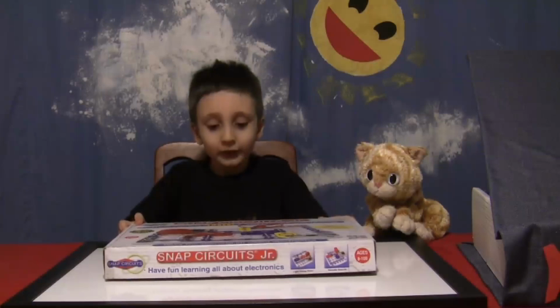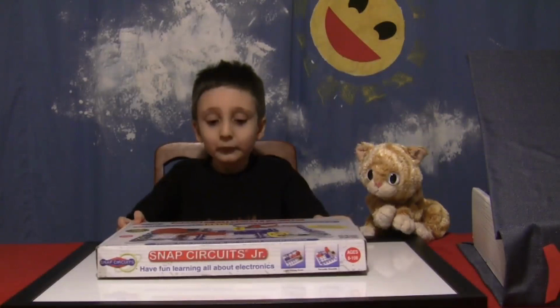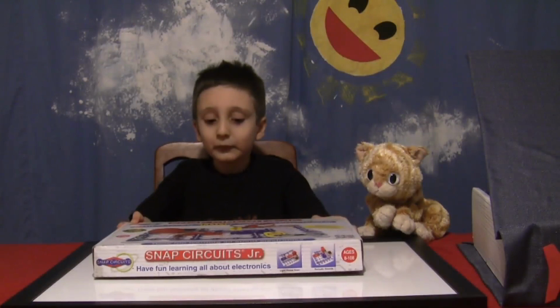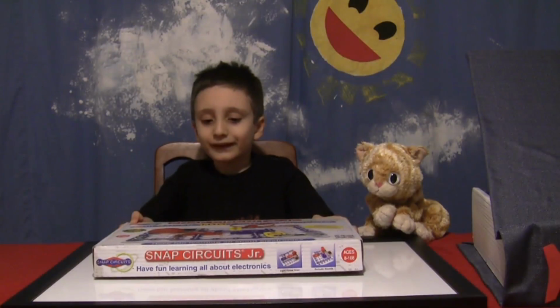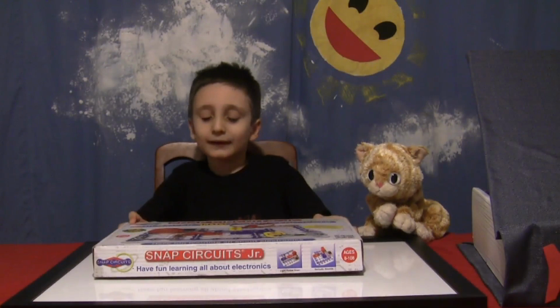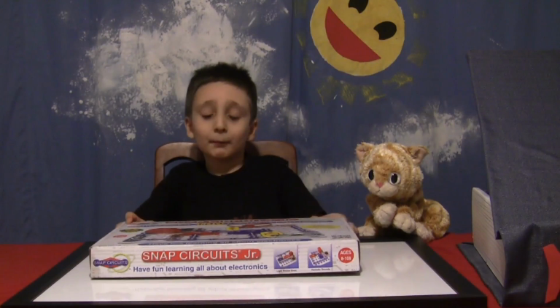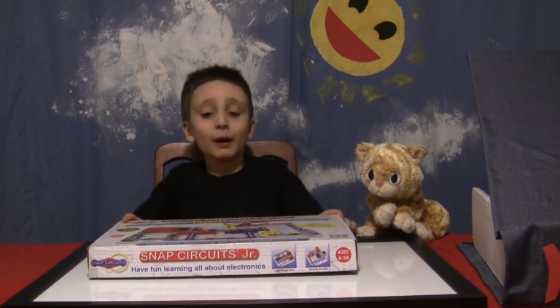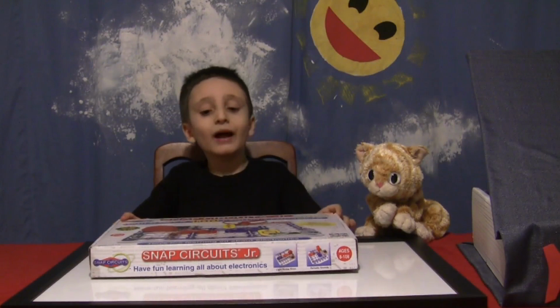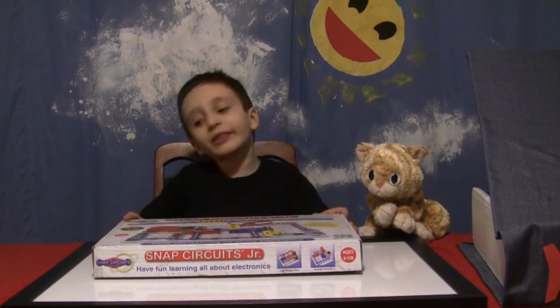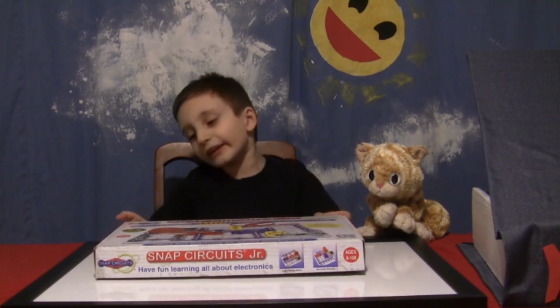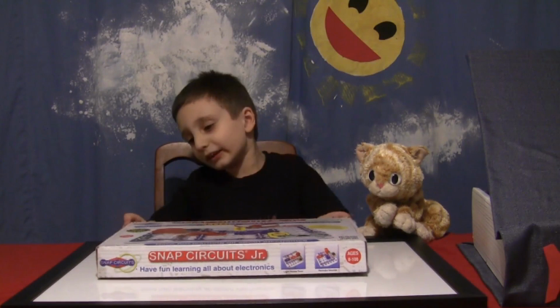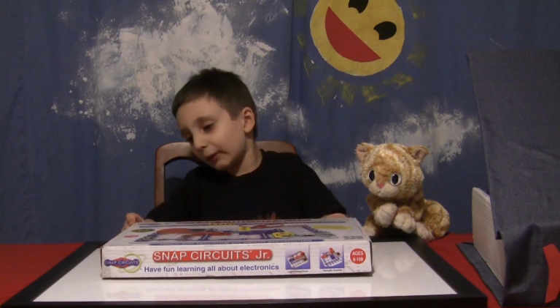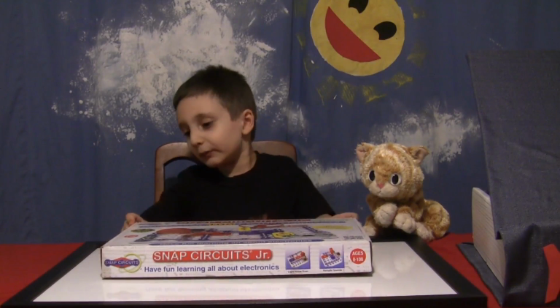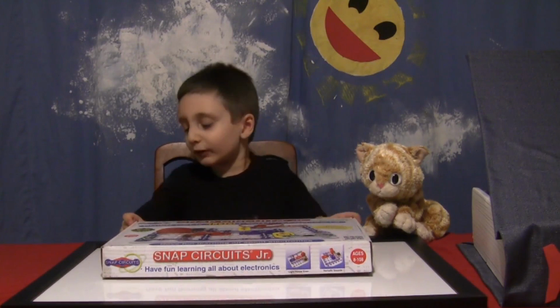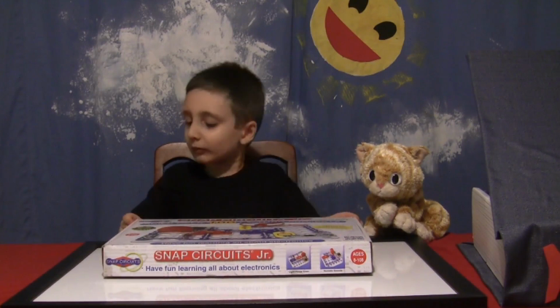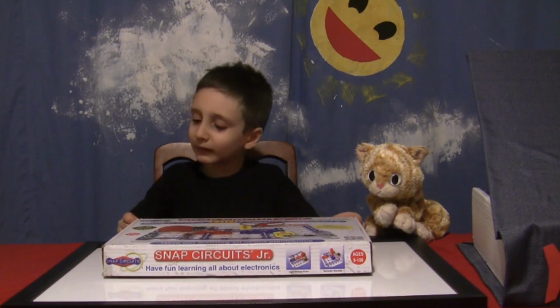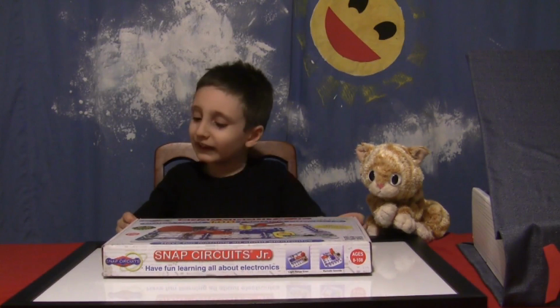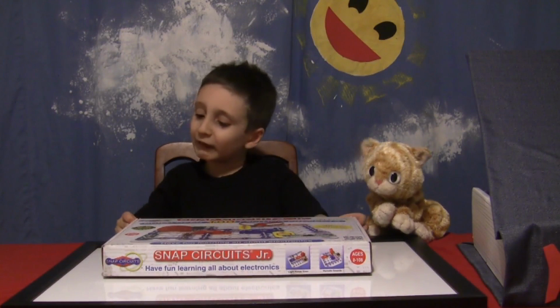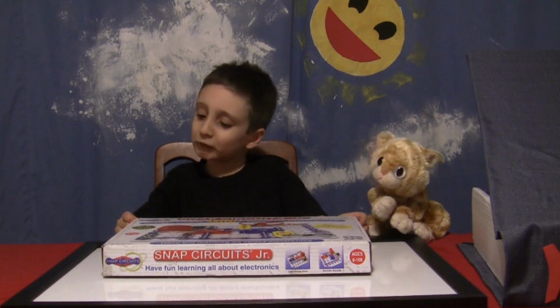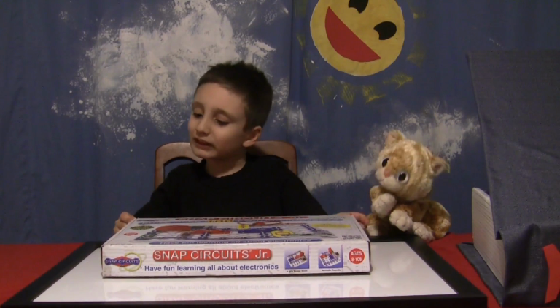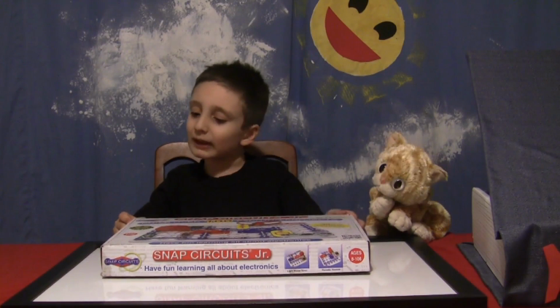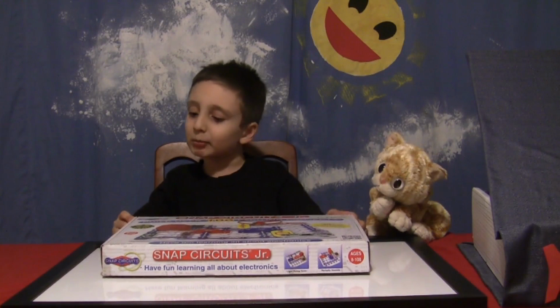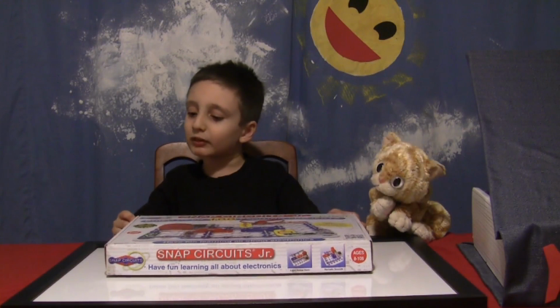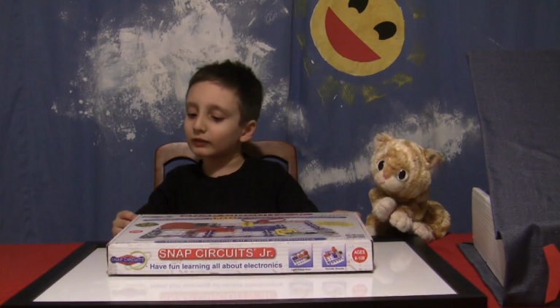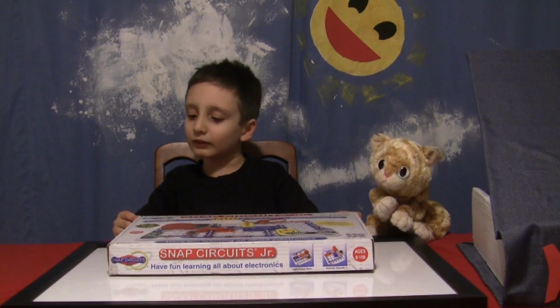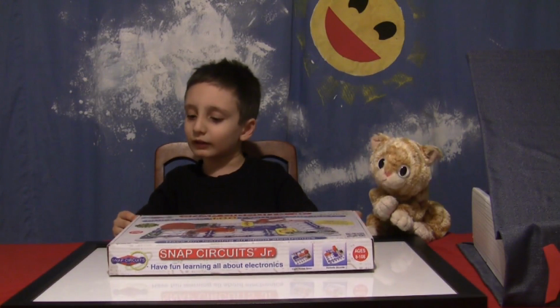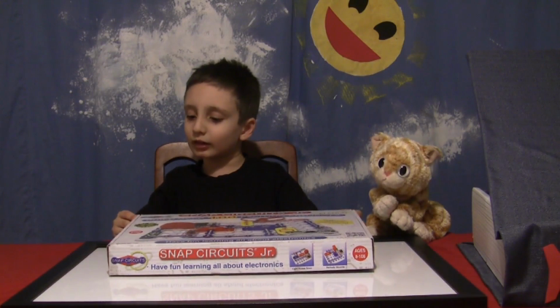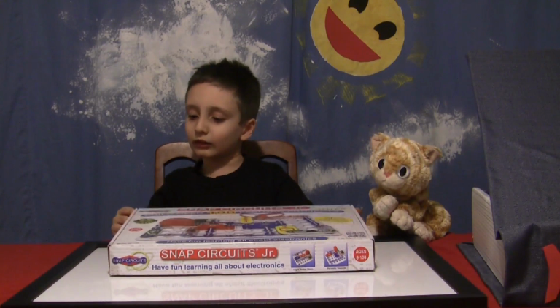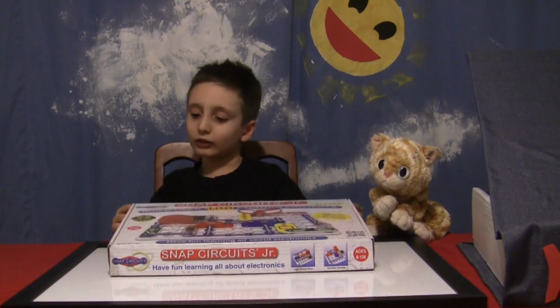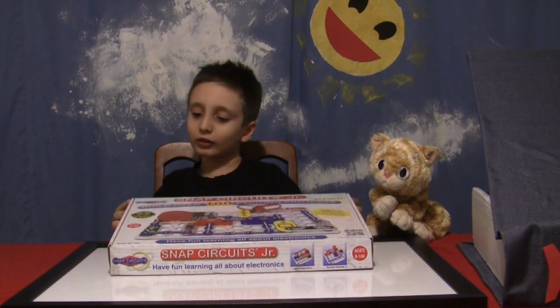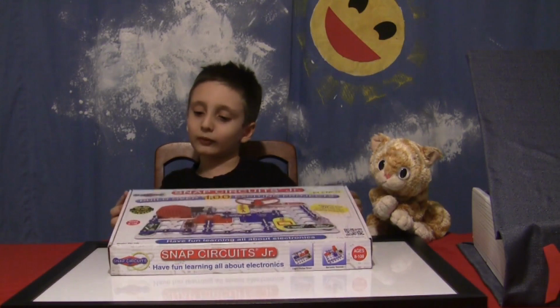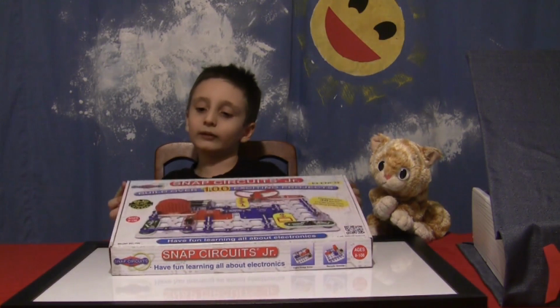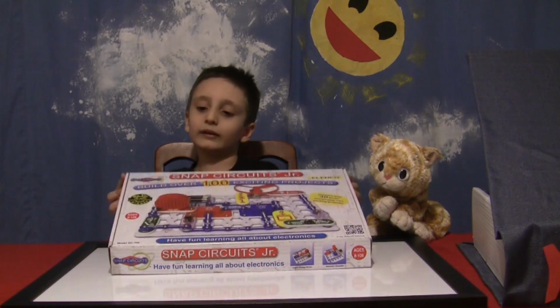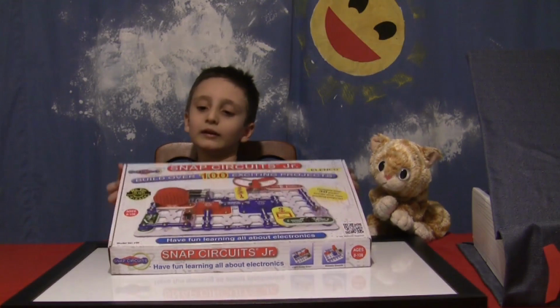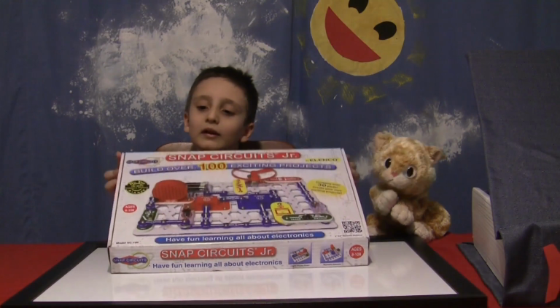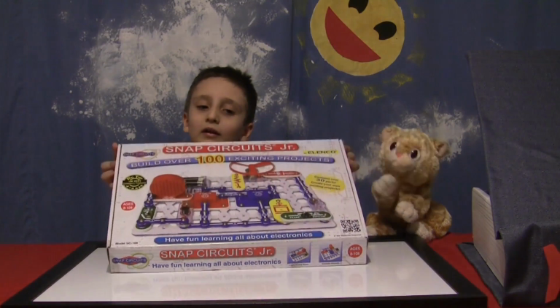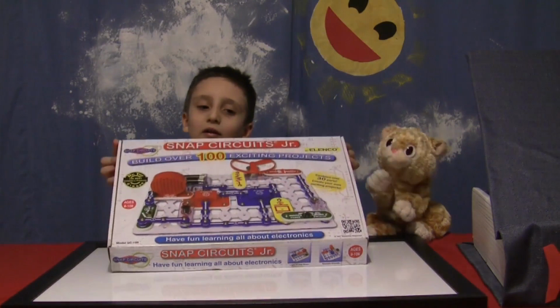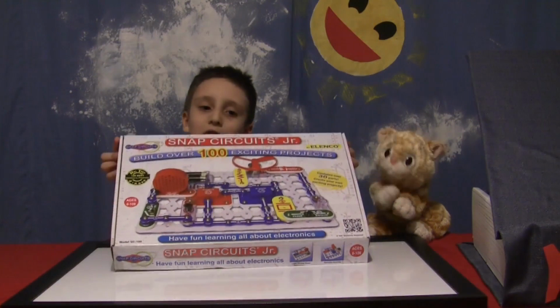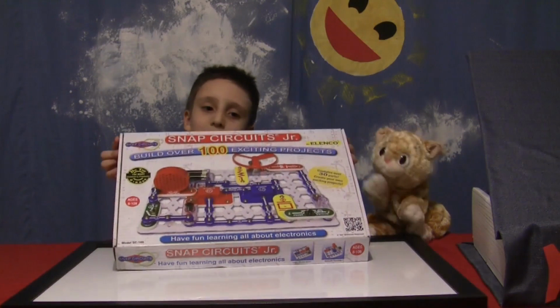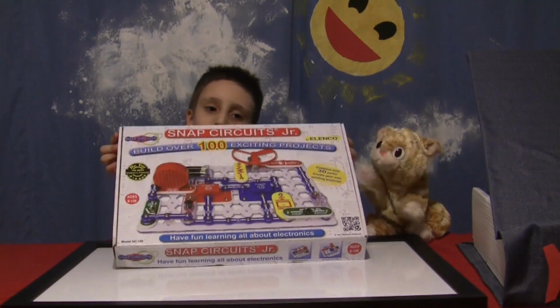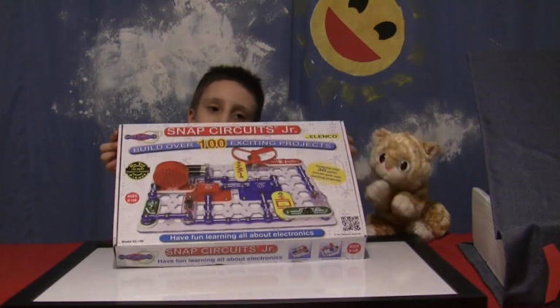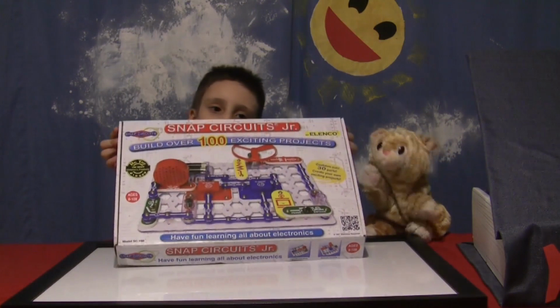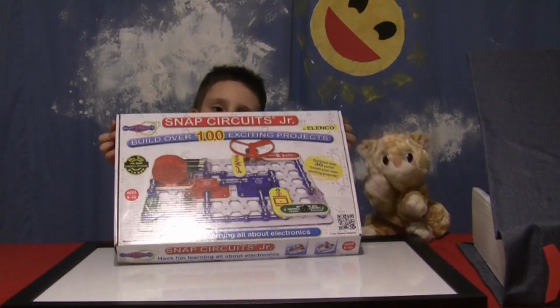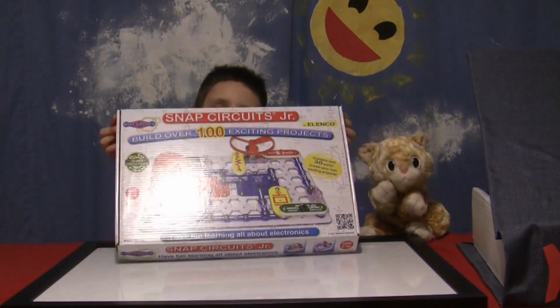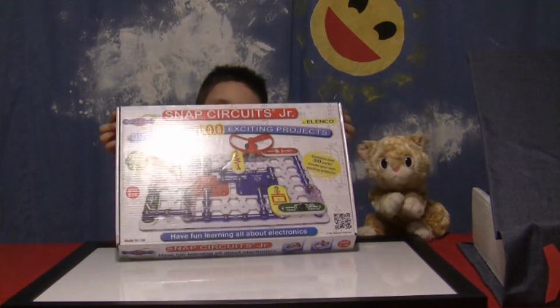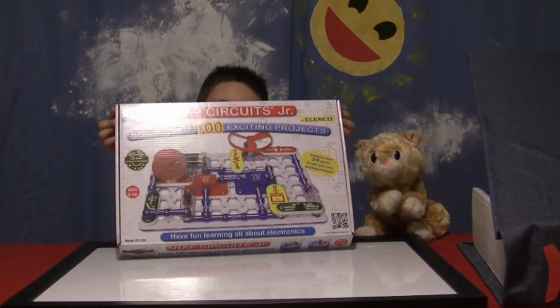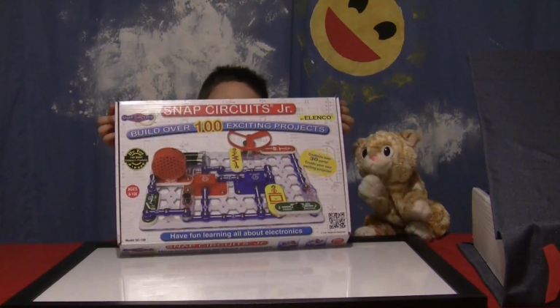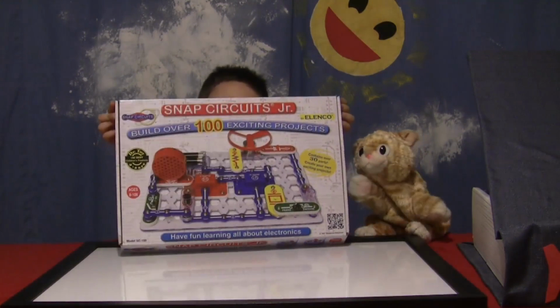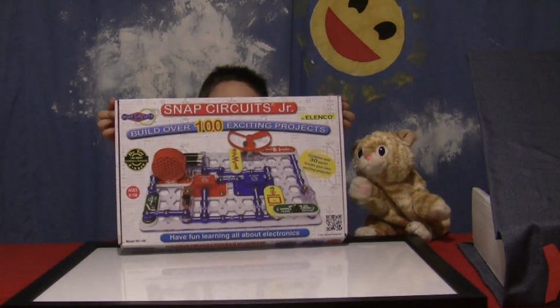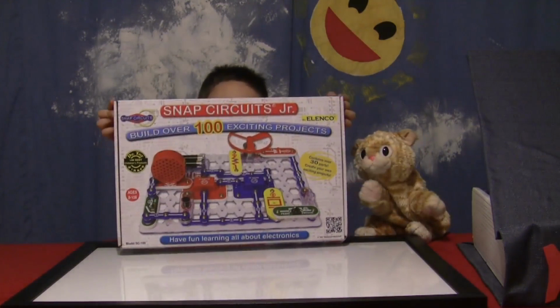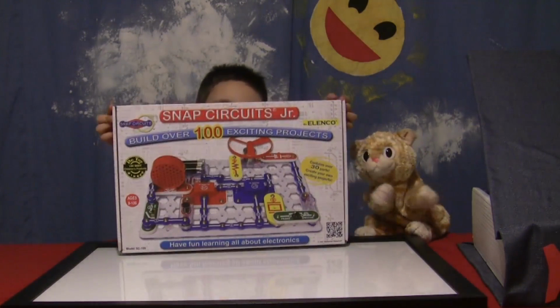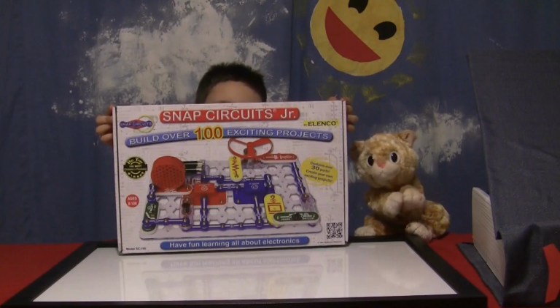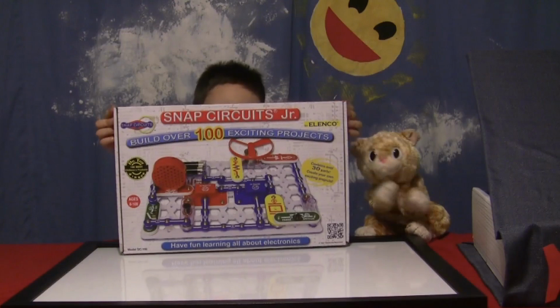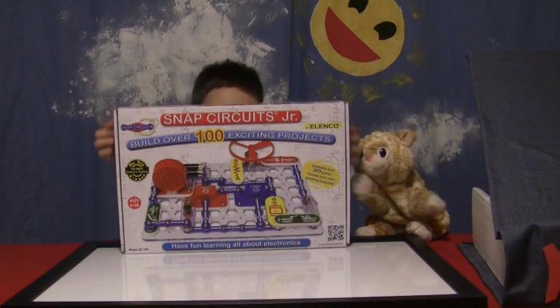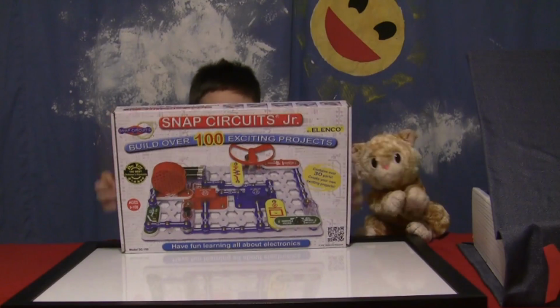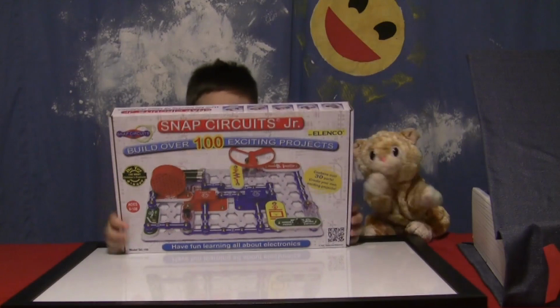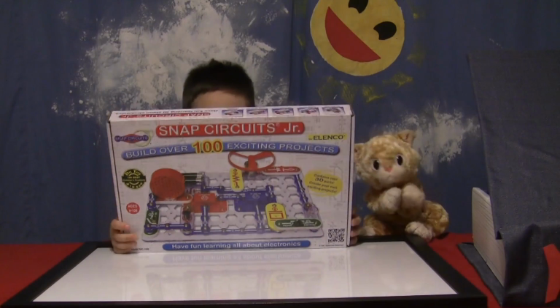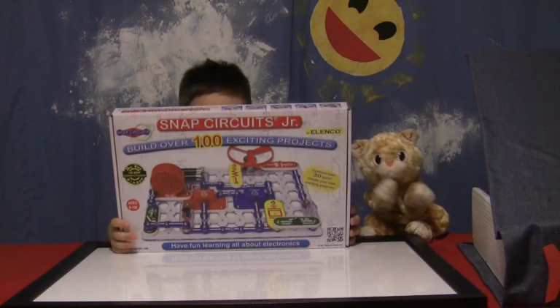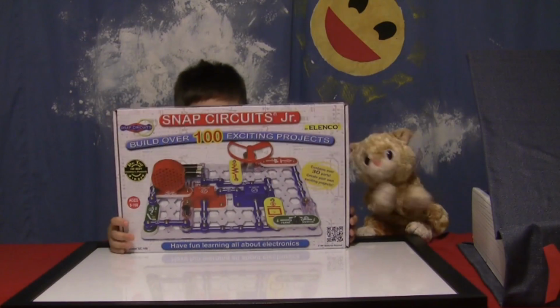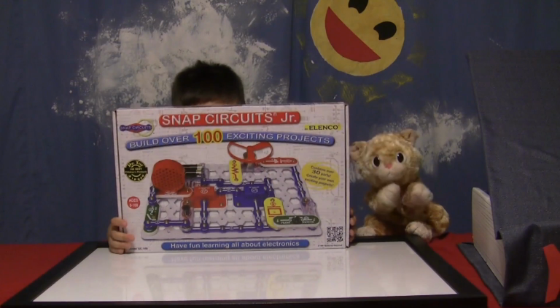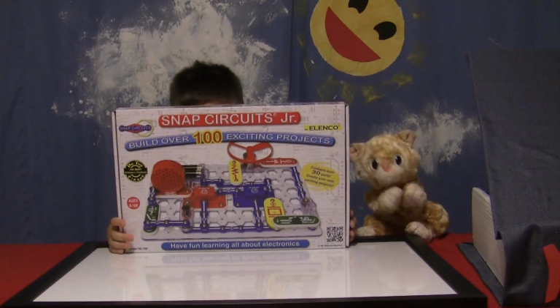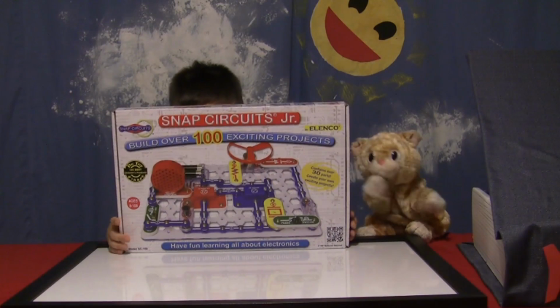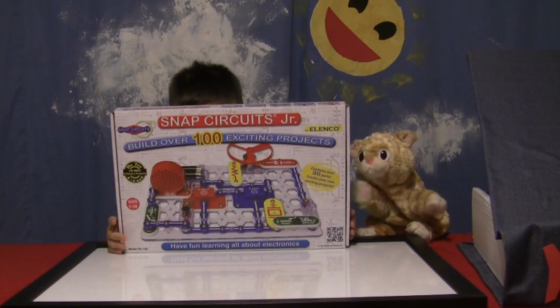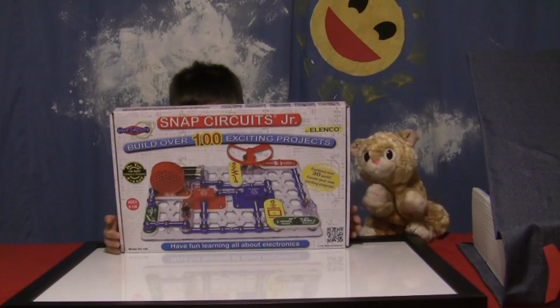We did project number three of Snap Circuits Junior — a sound activated switch. Next on Sagan and Loki.